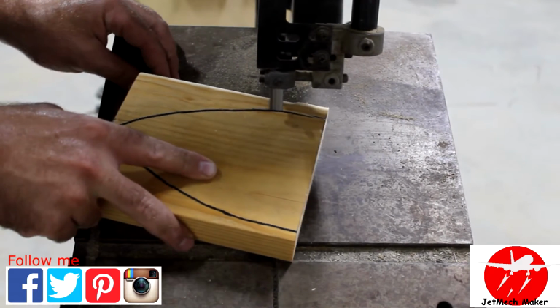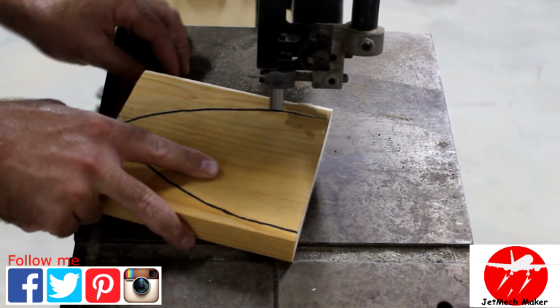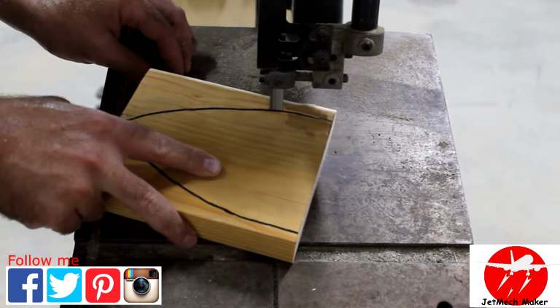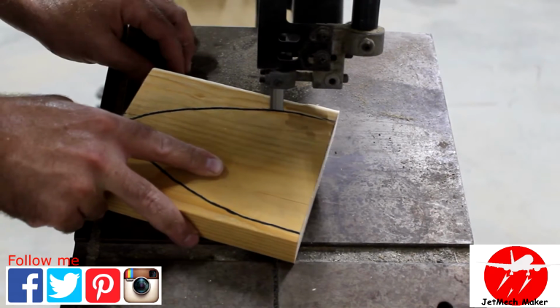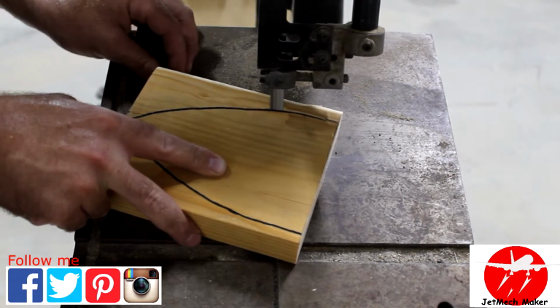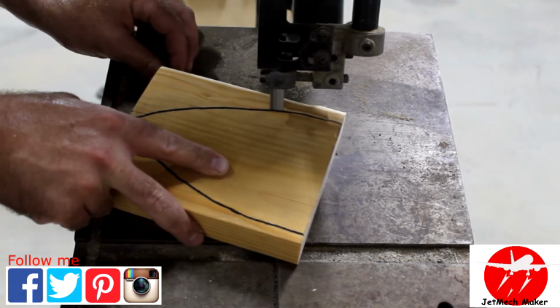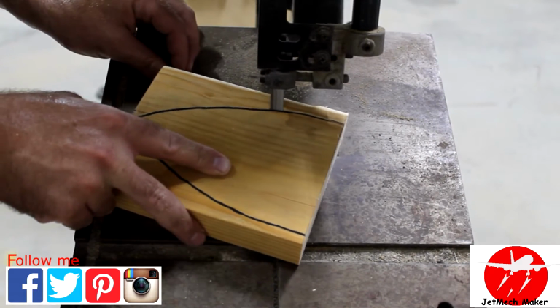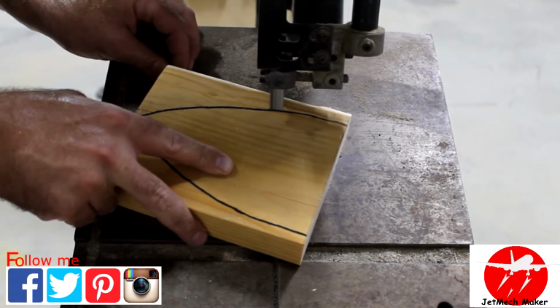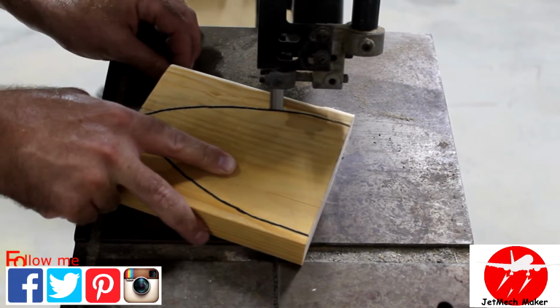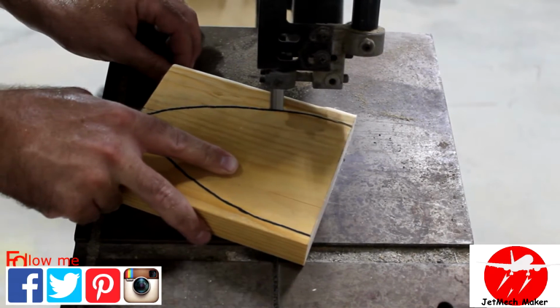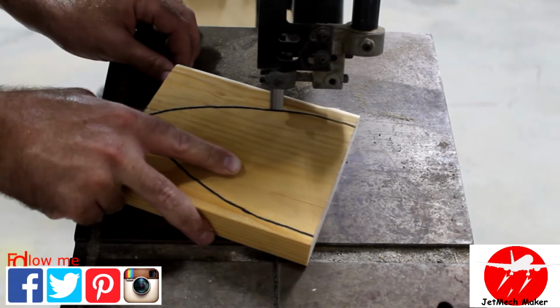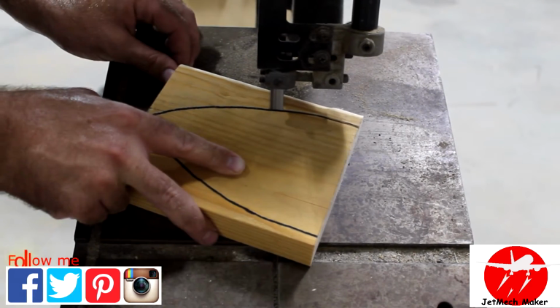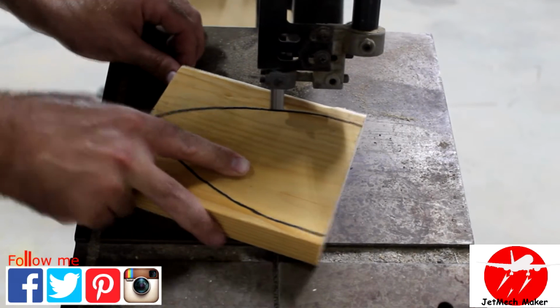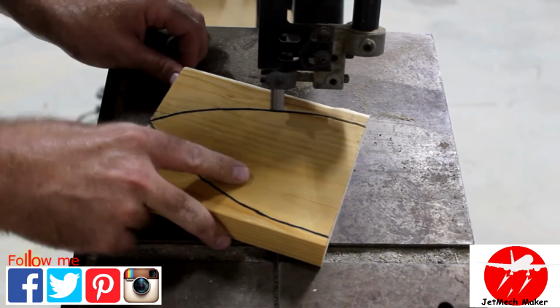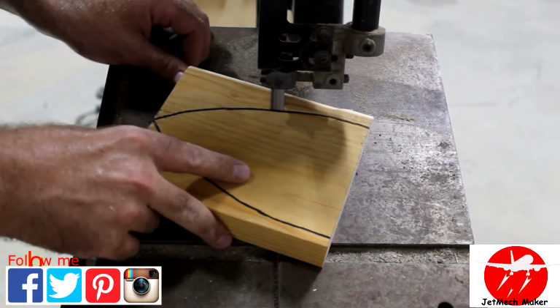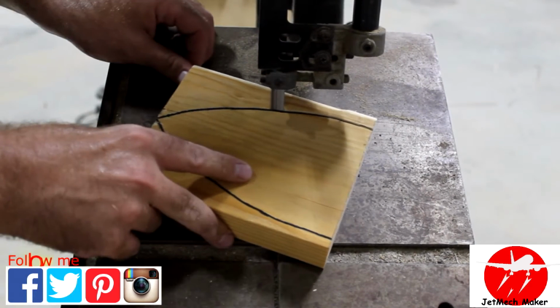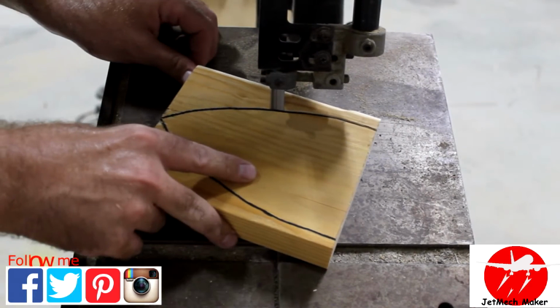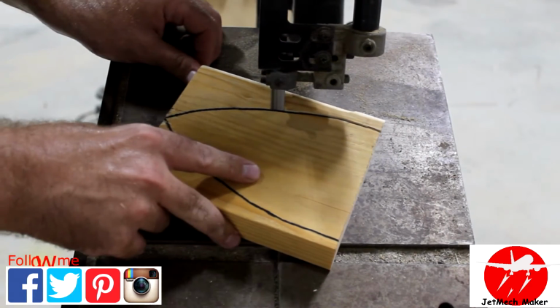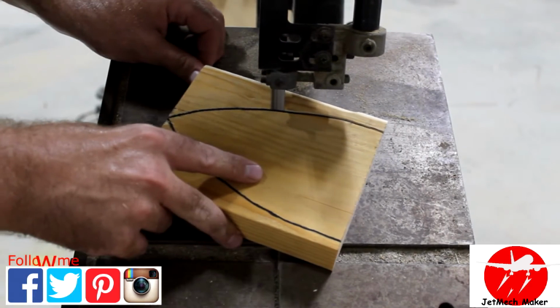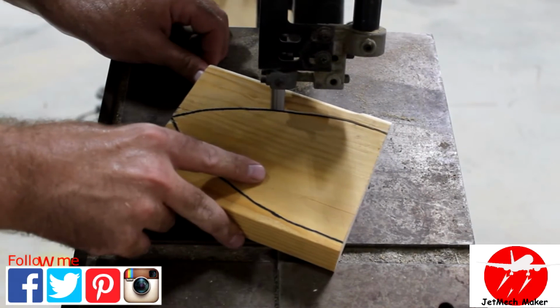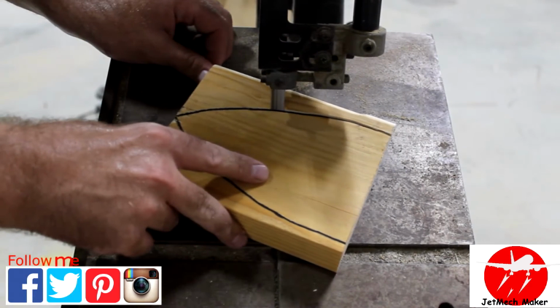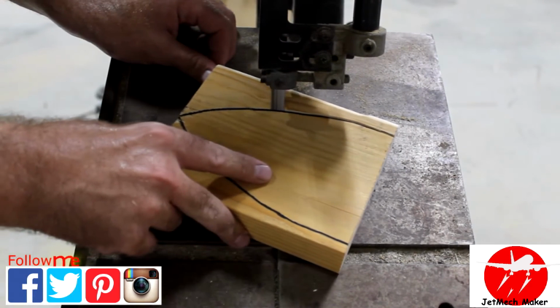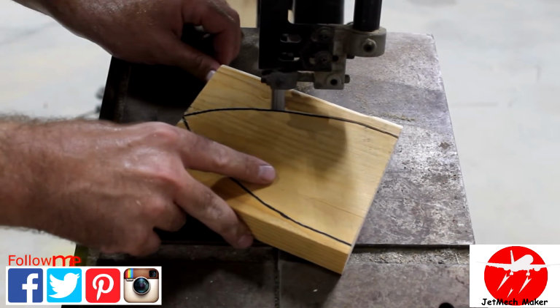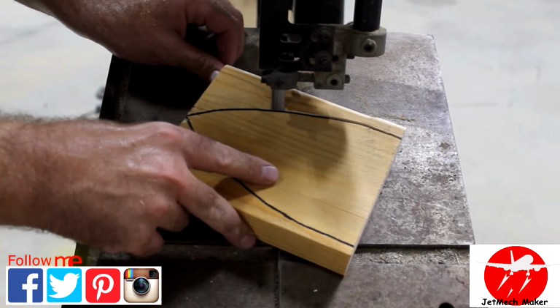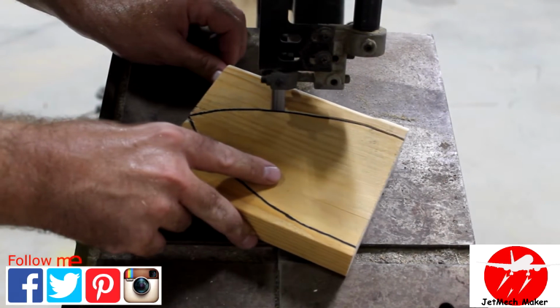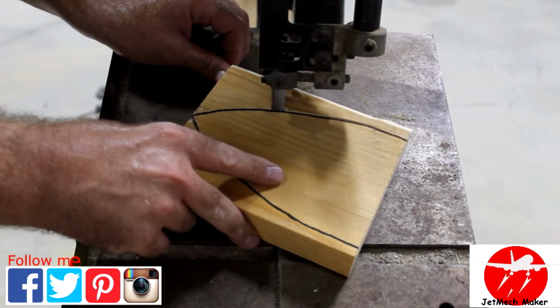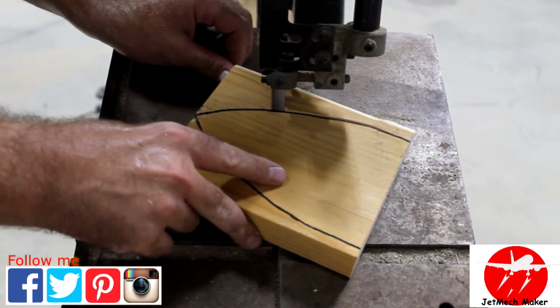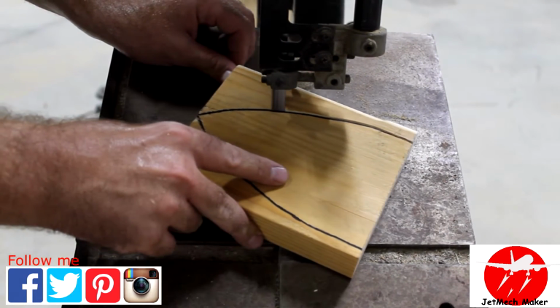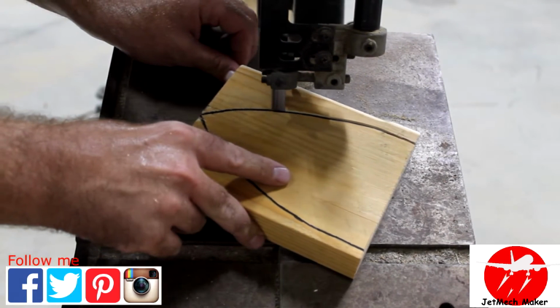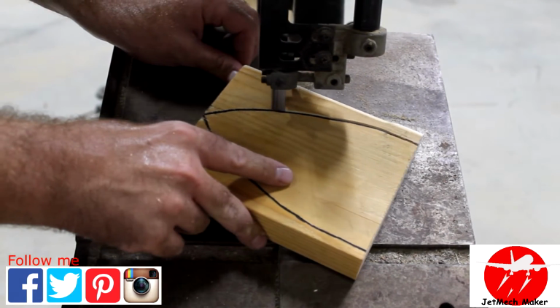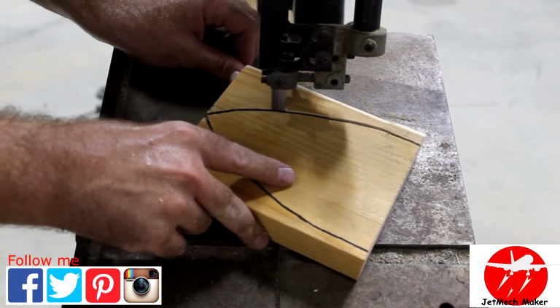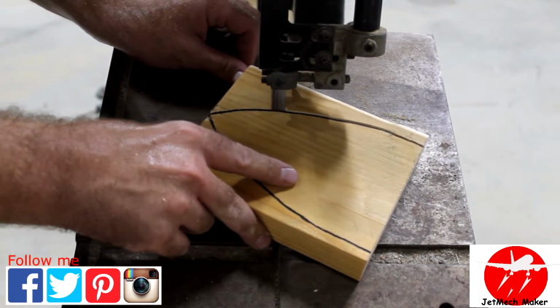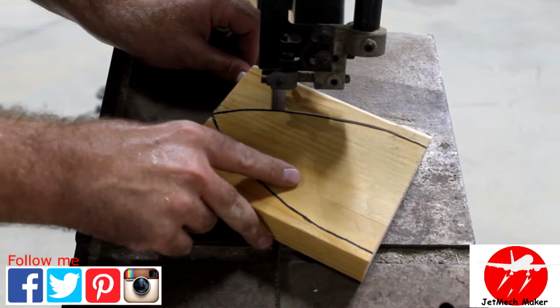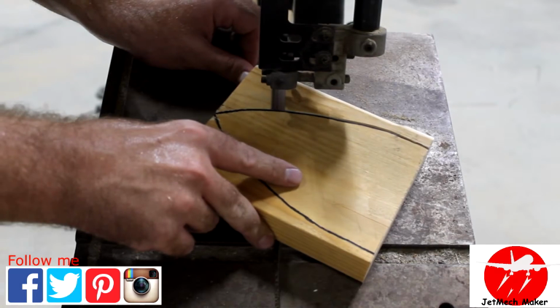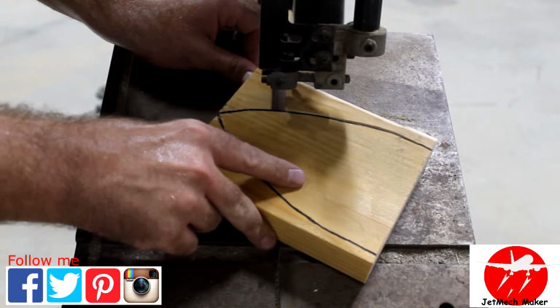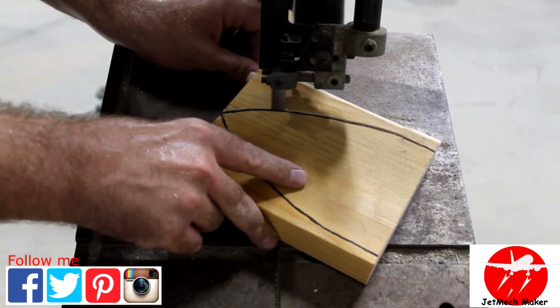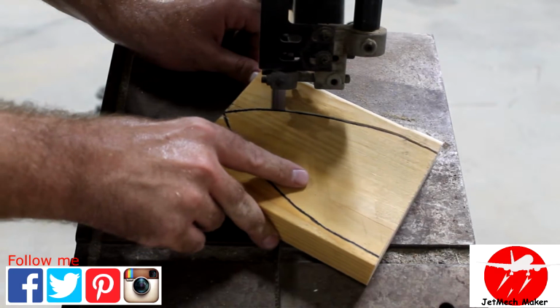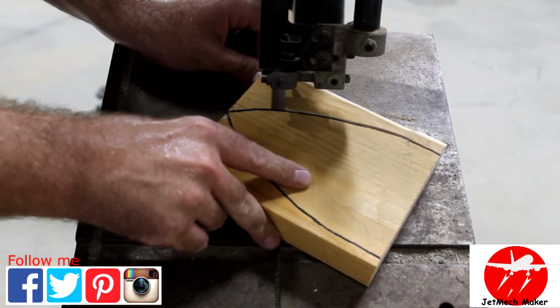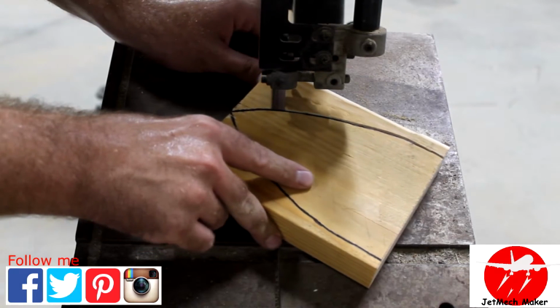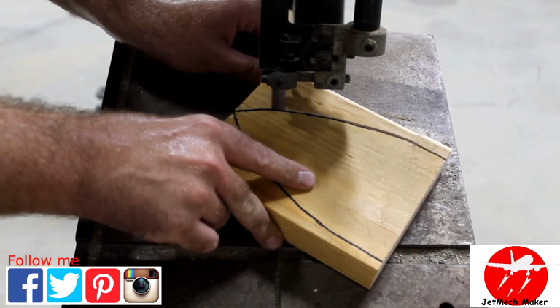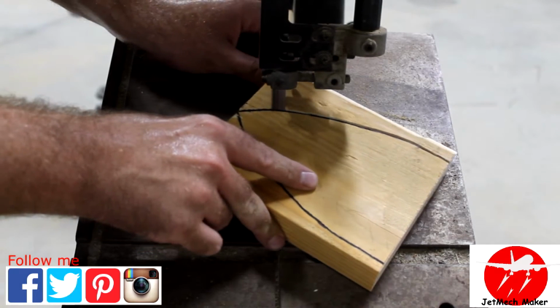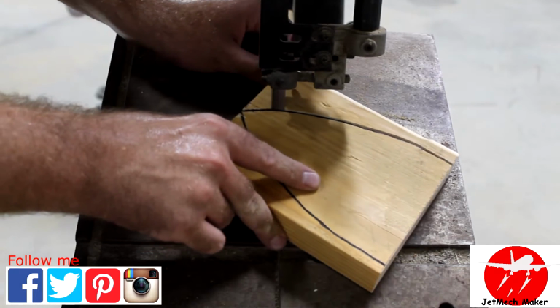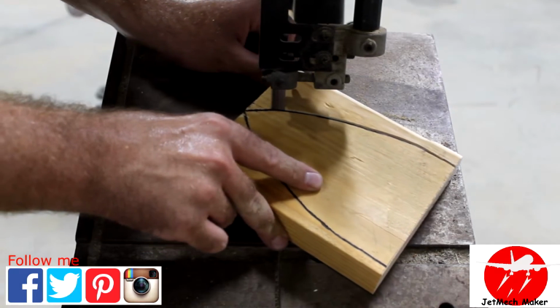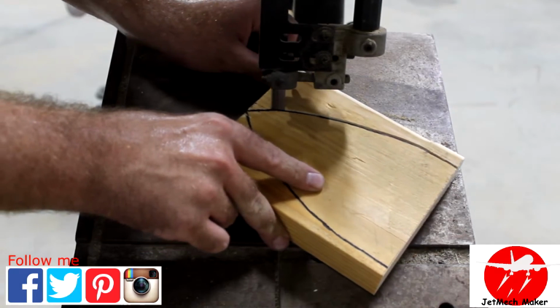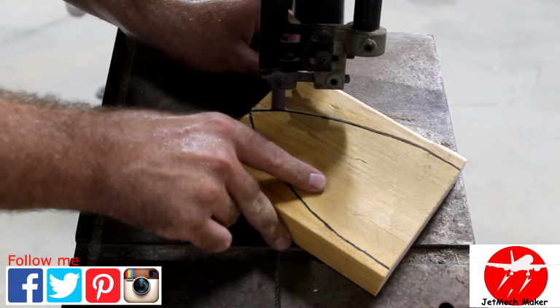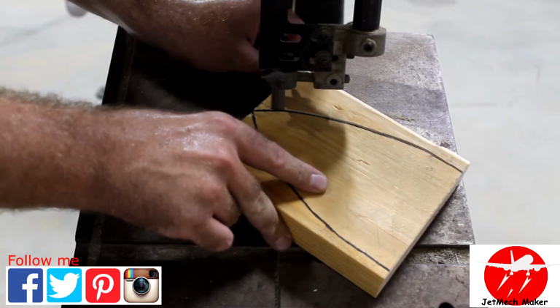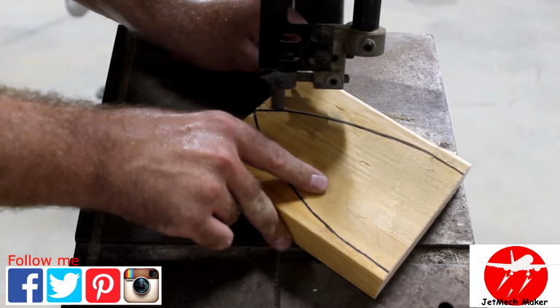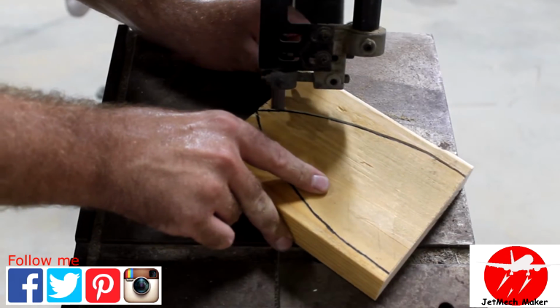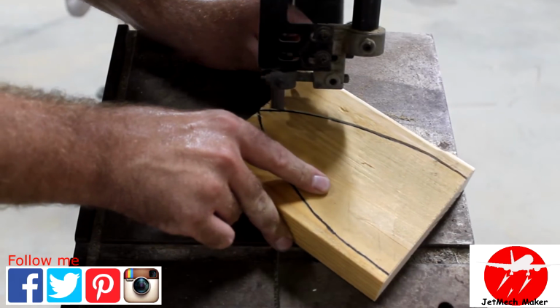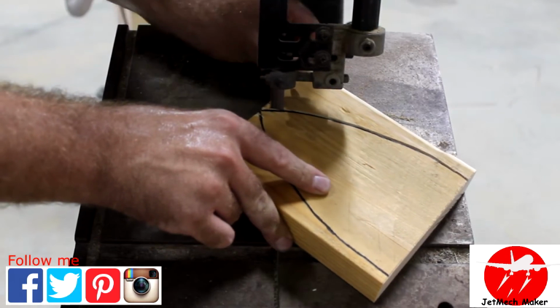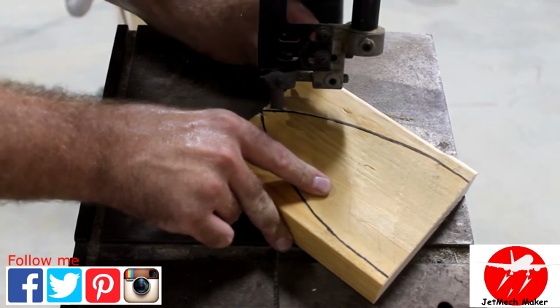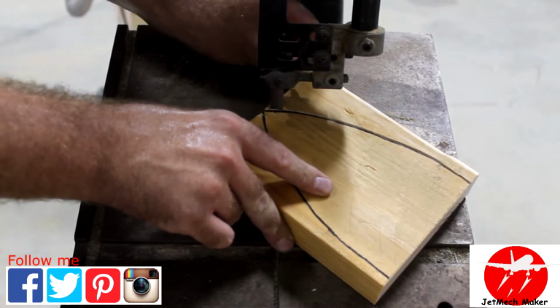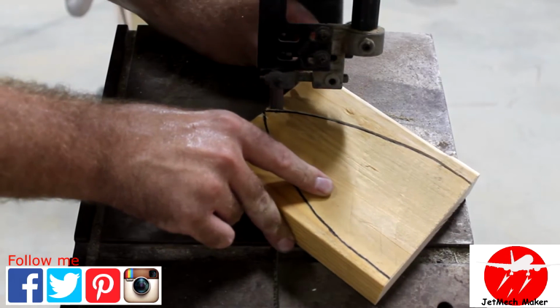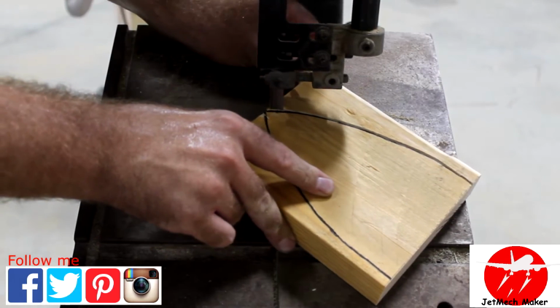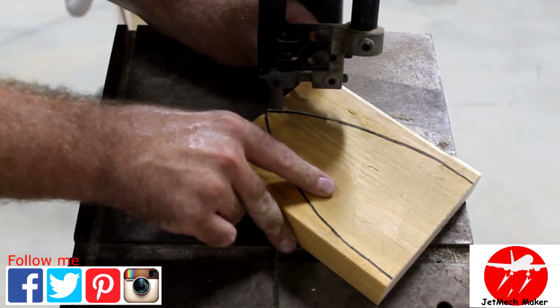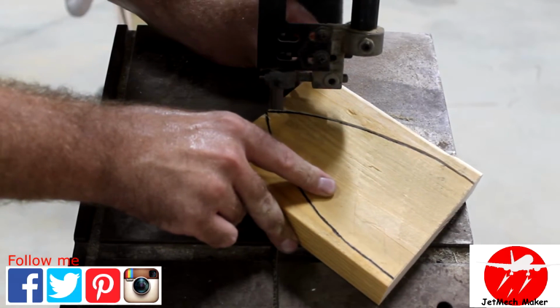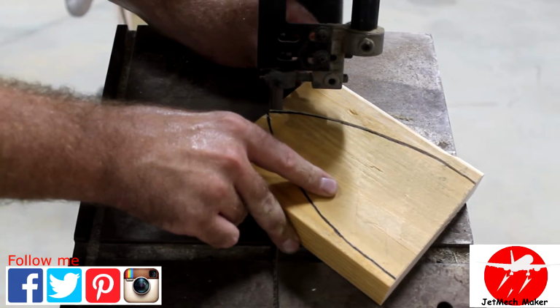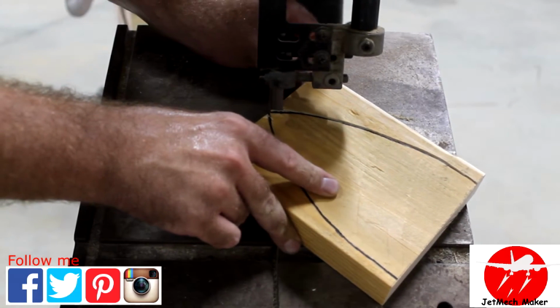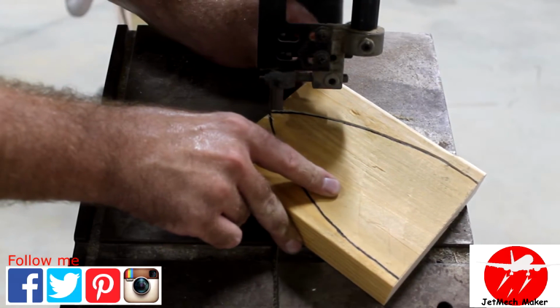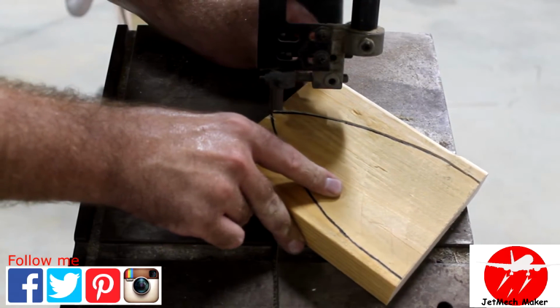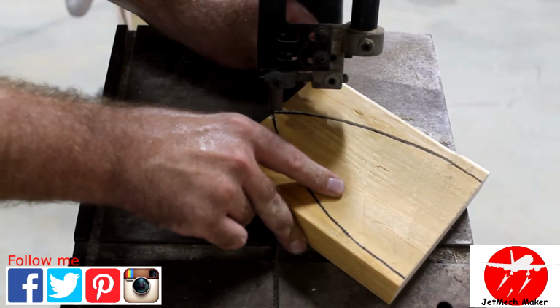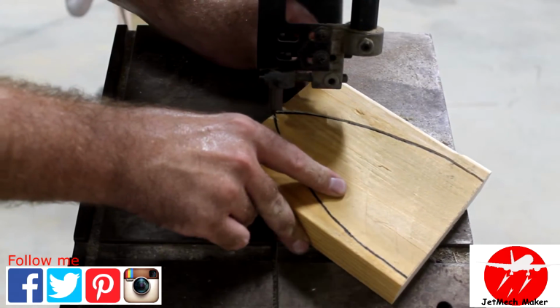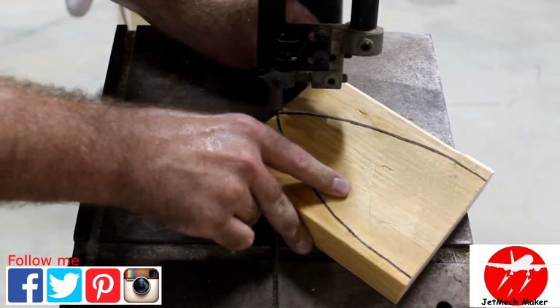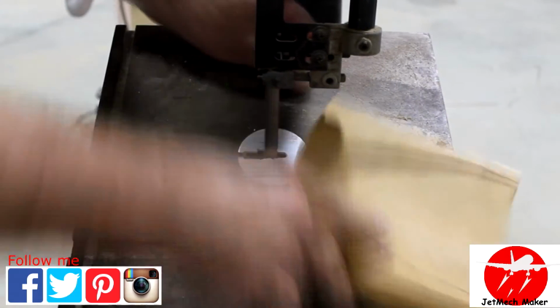The trick to this is to cut the right side of the boat from the back to the front, and the left side of the boat from the front to the back. This gives you your nice even V at the bottom.